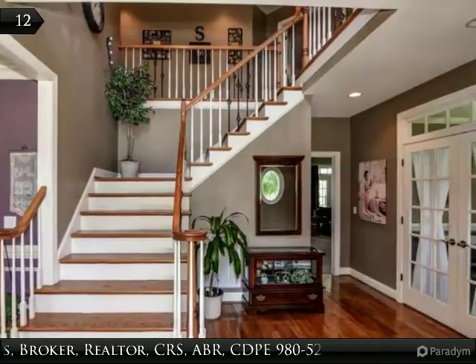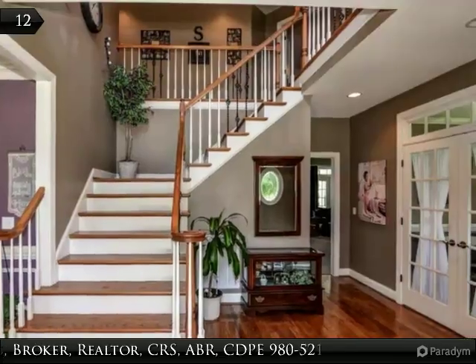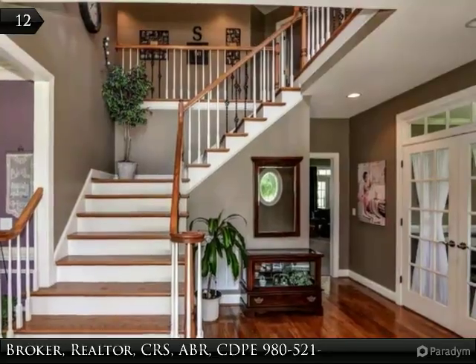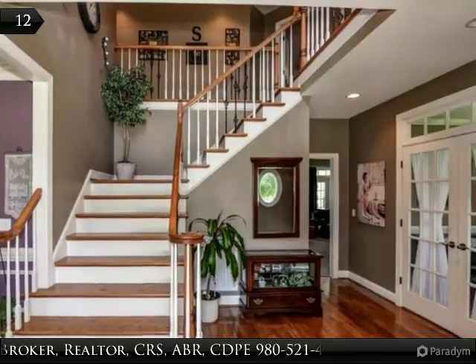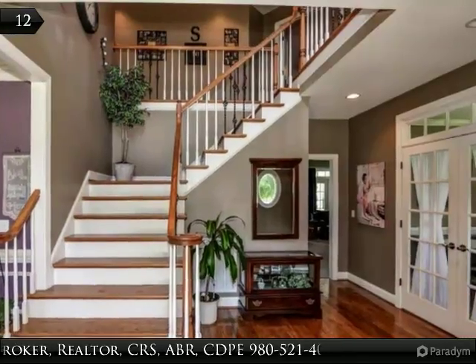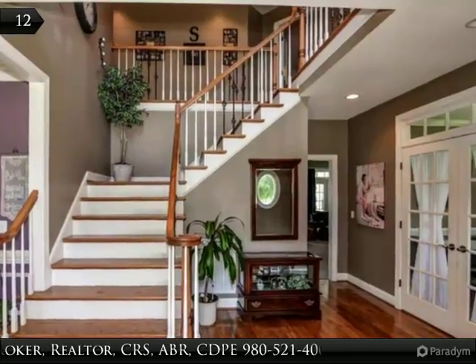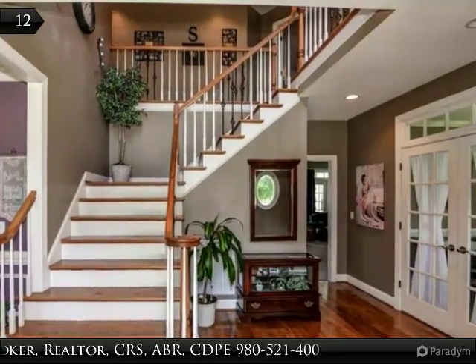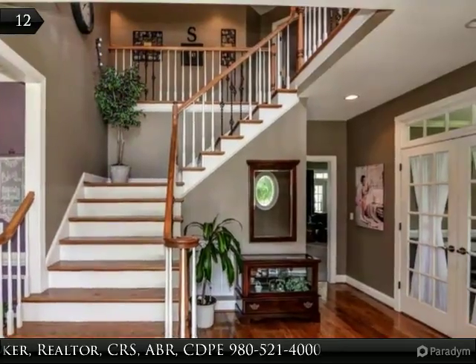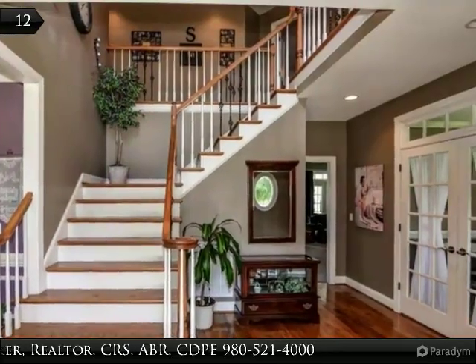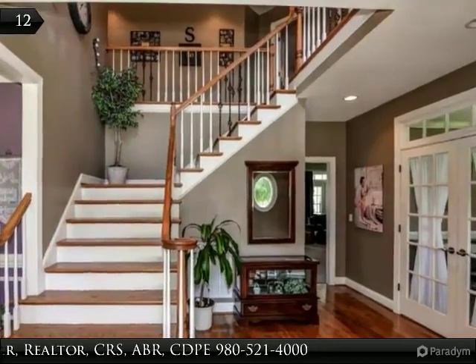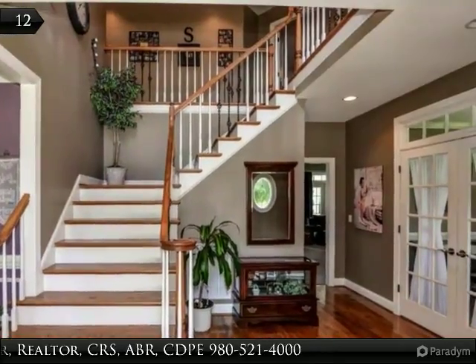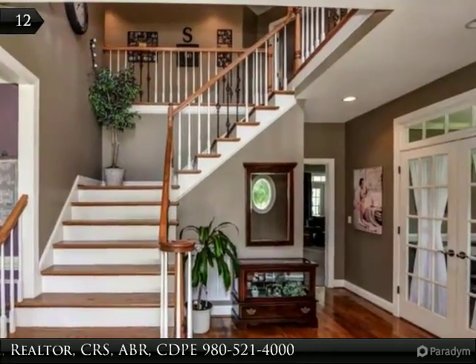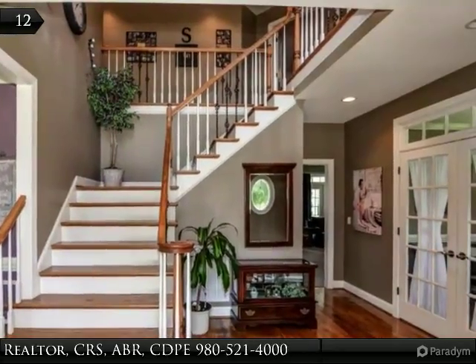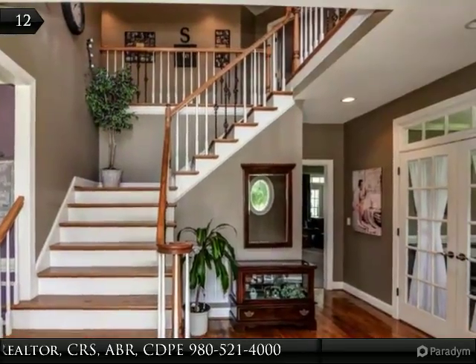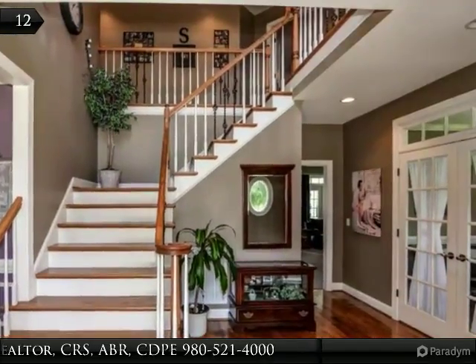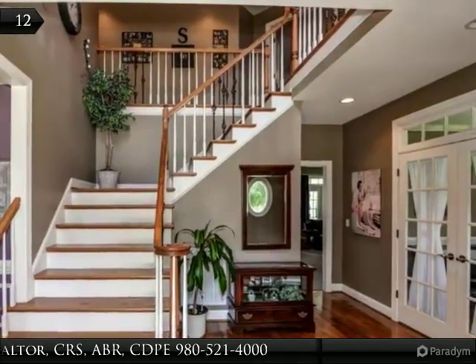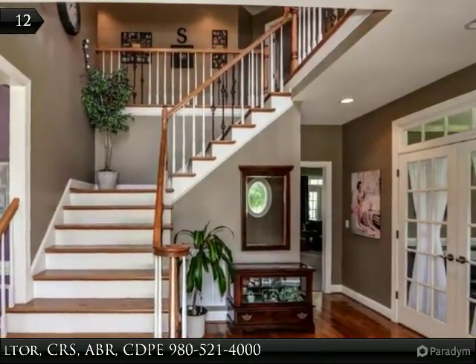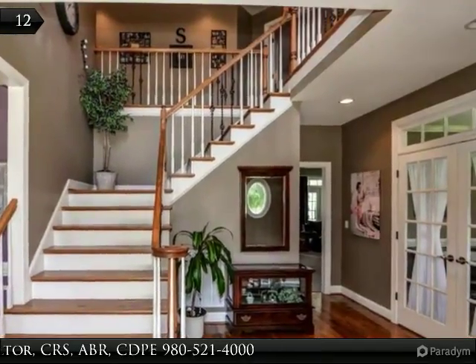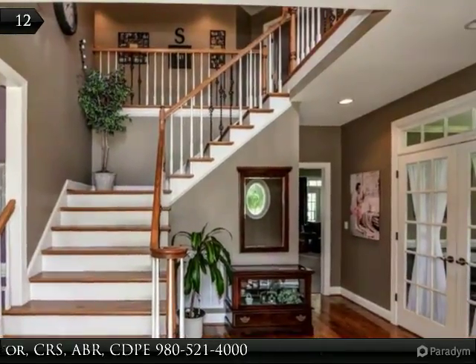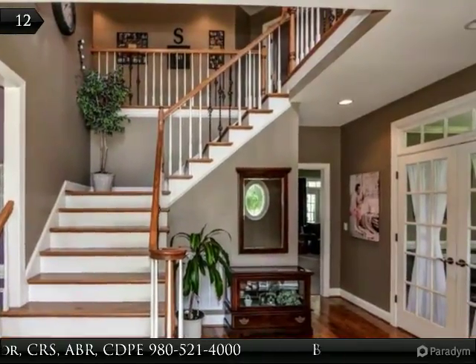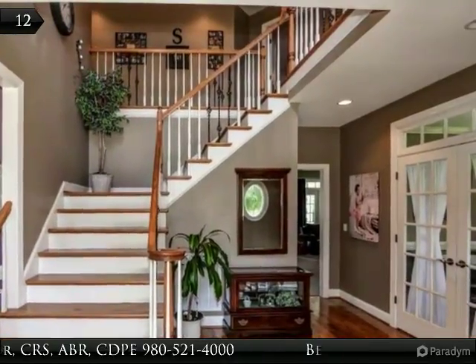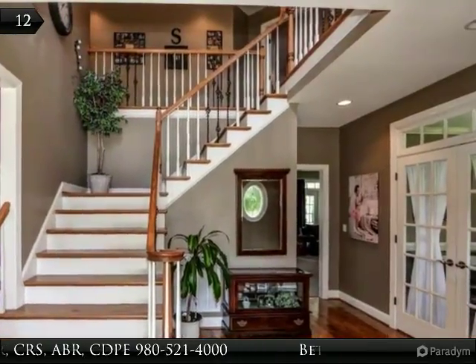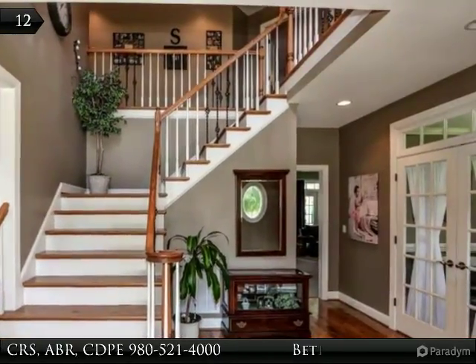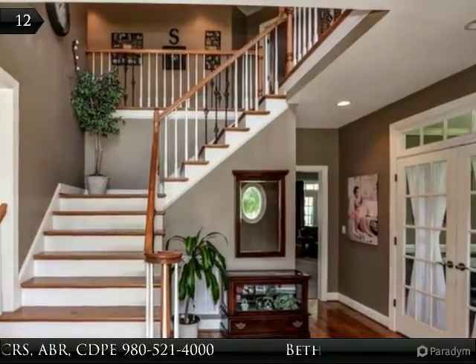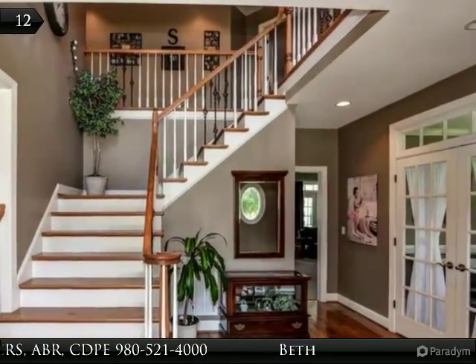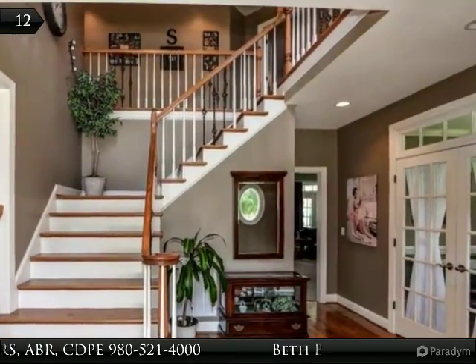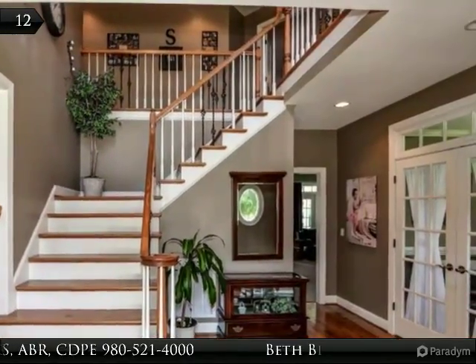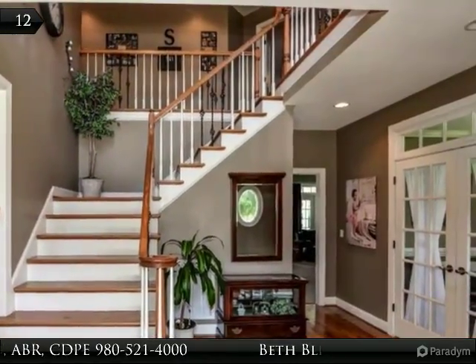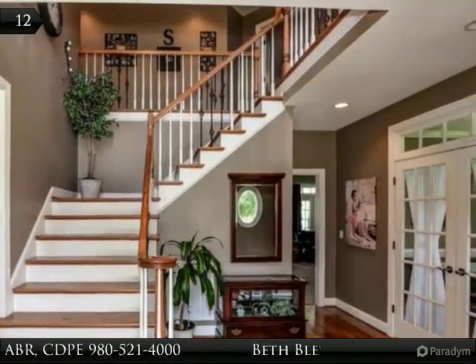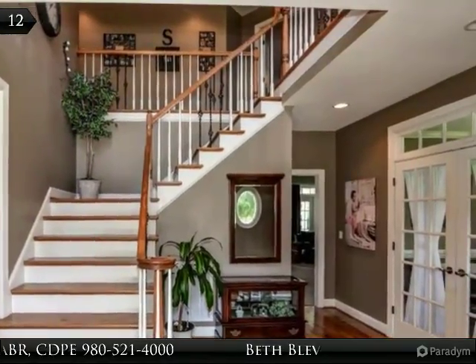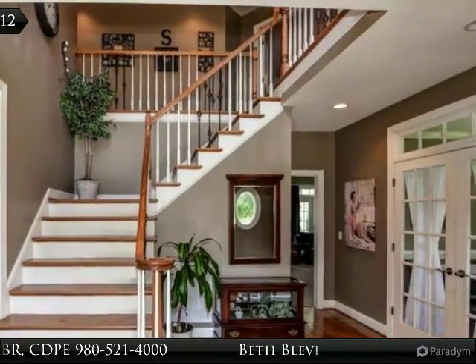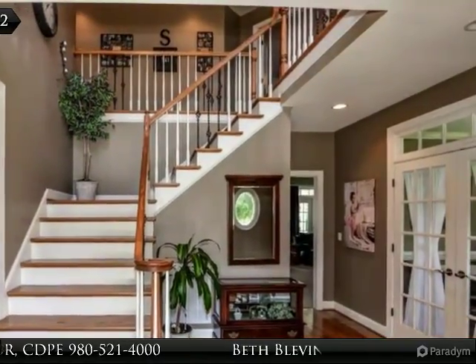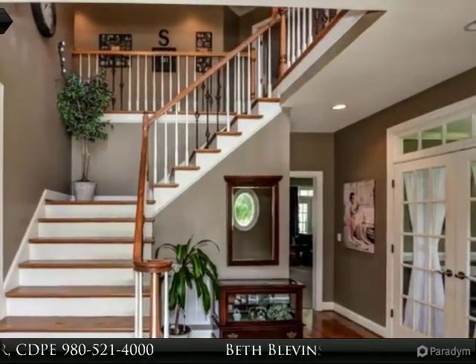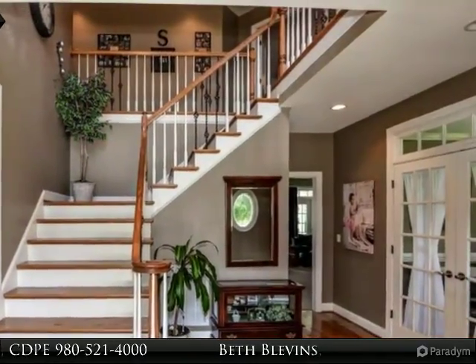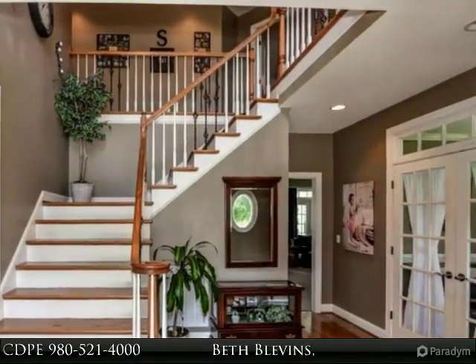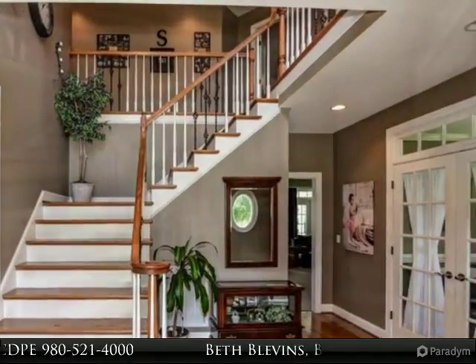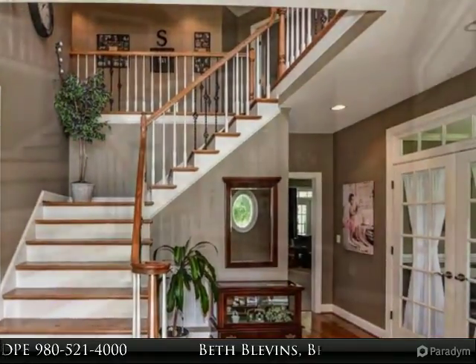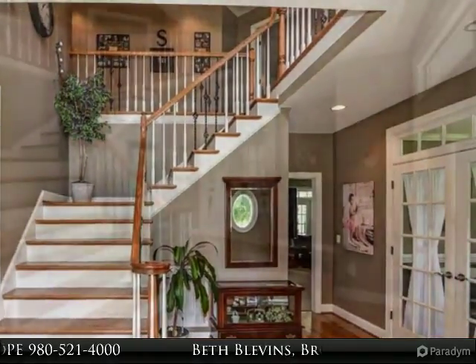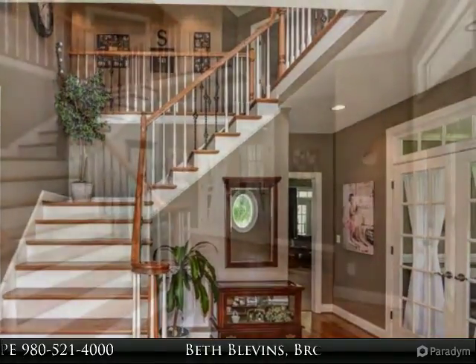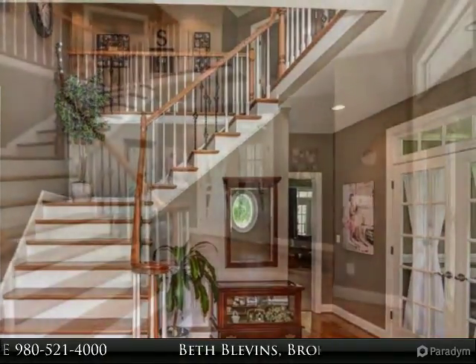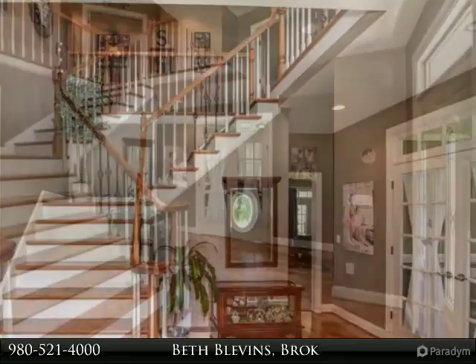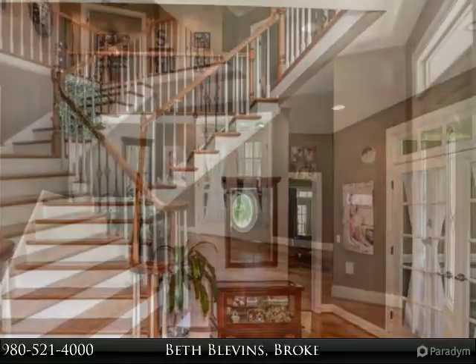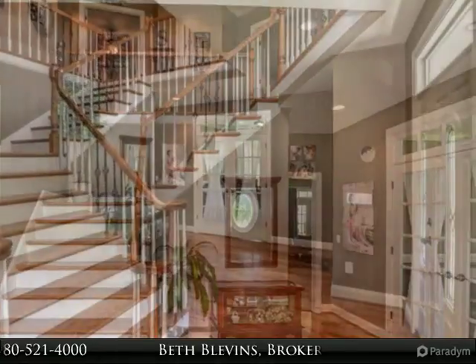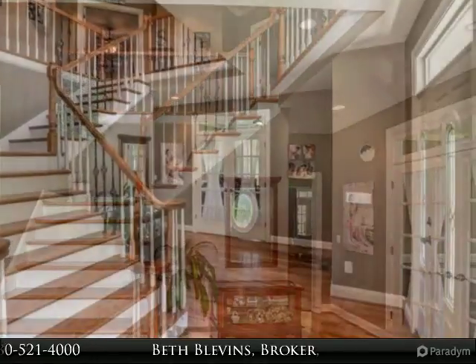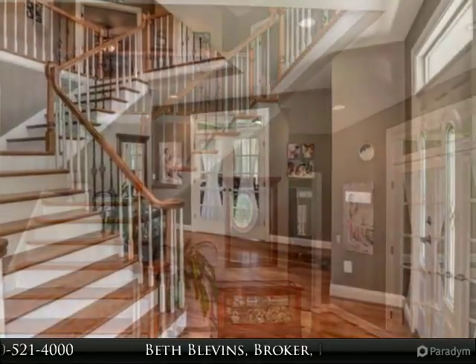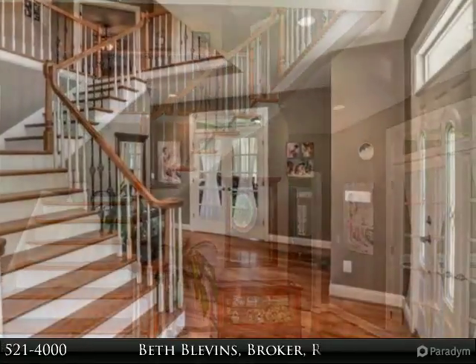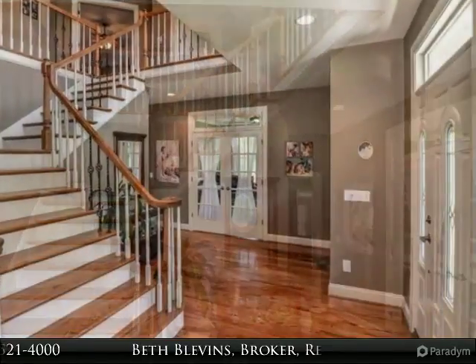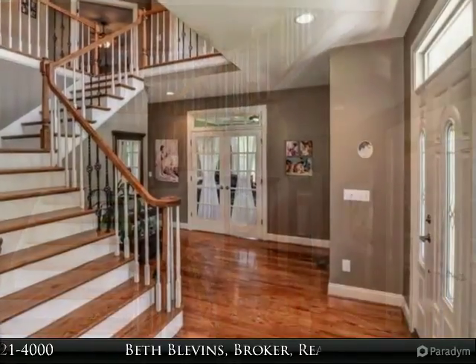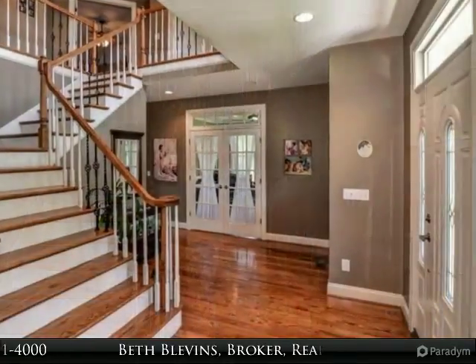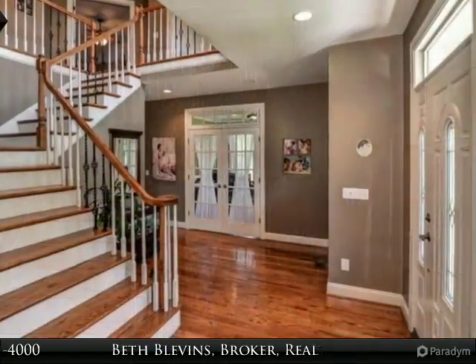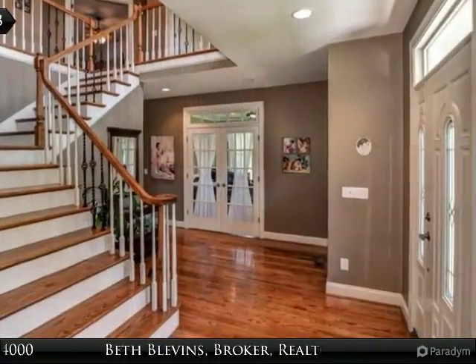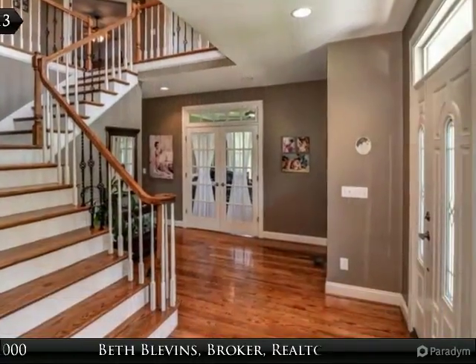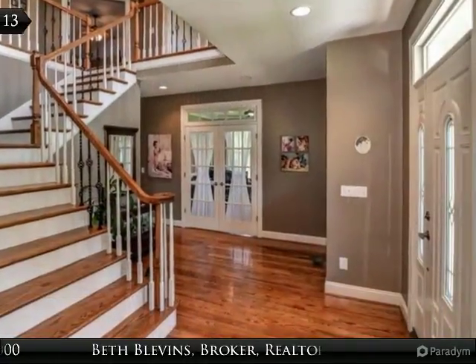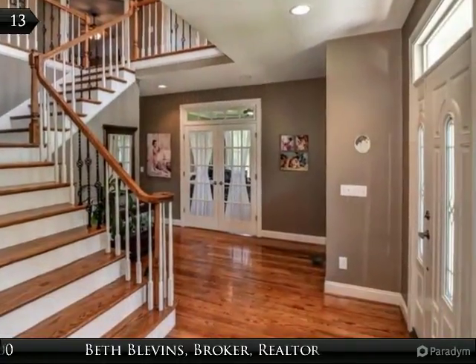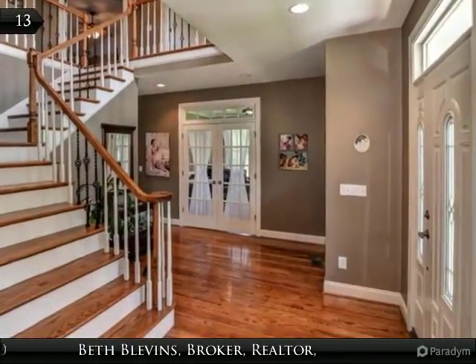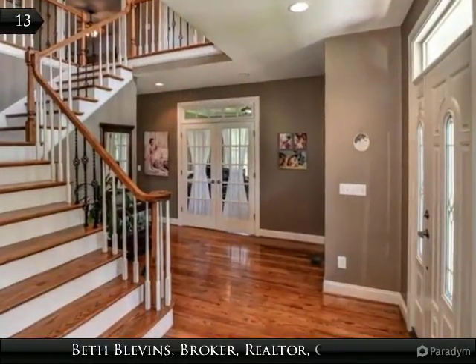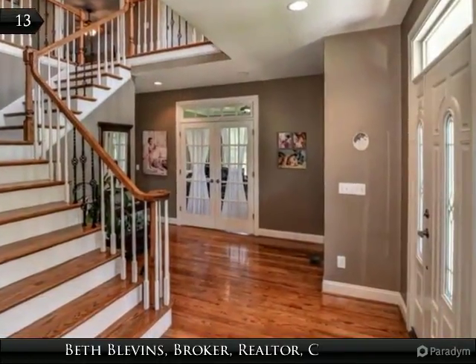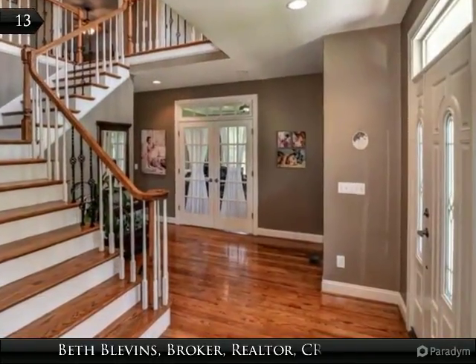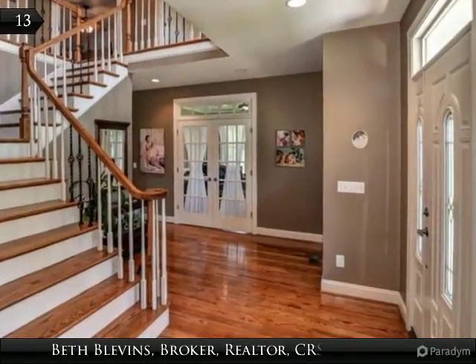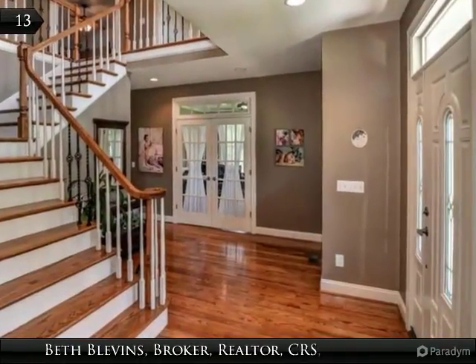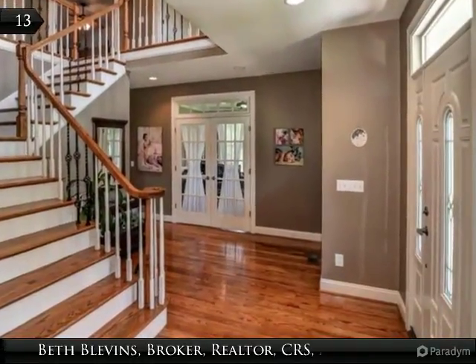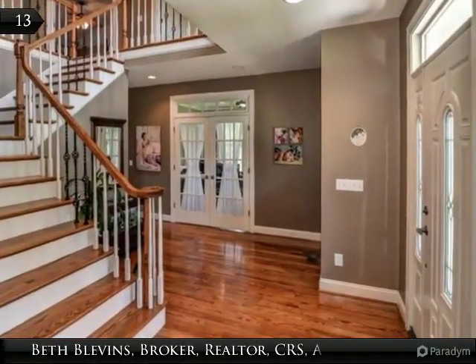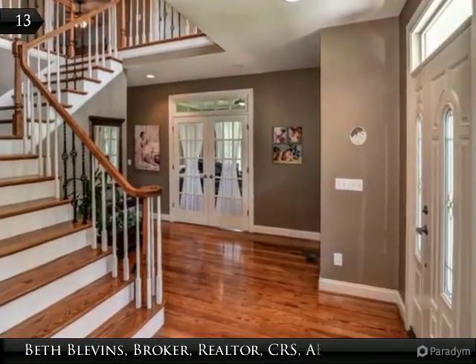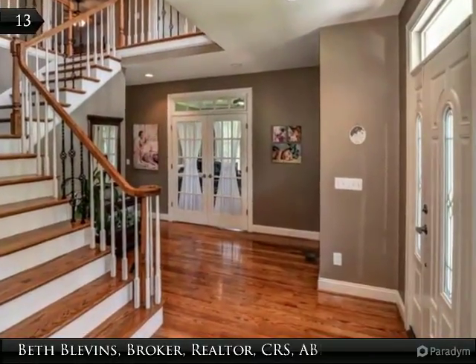Tech package wired into home, 9-foot ceilings, new carpet and pad, huge bonus room, laundry chute.